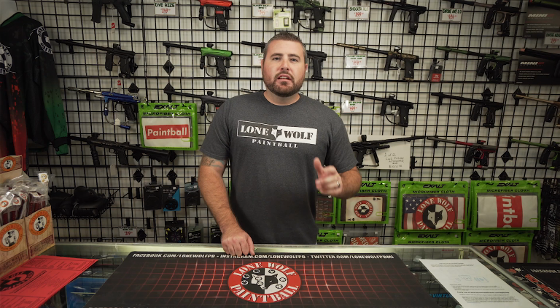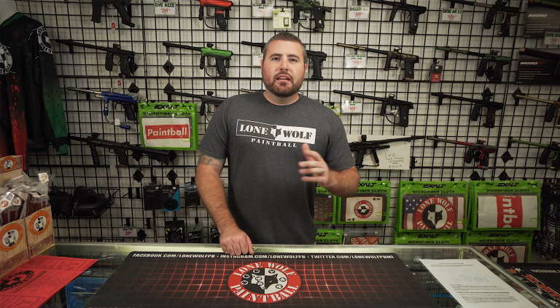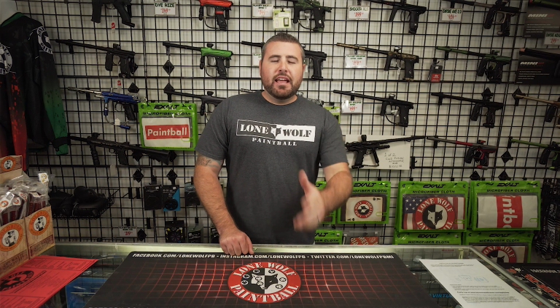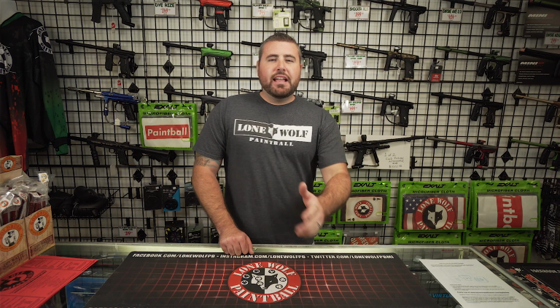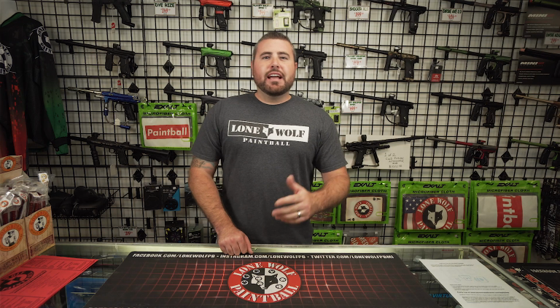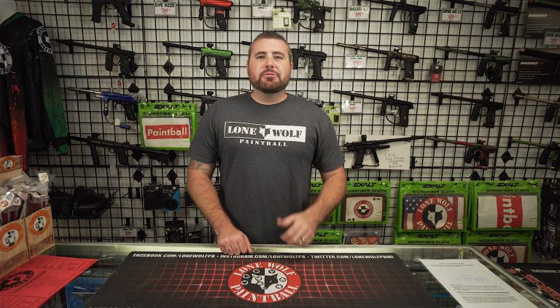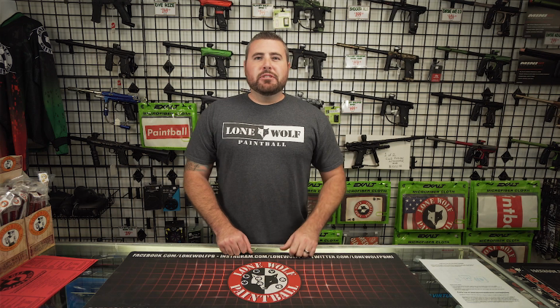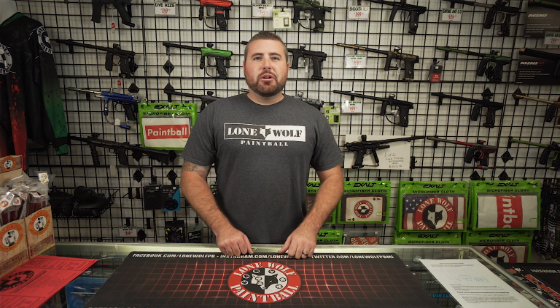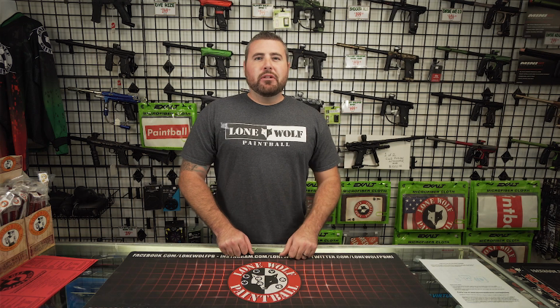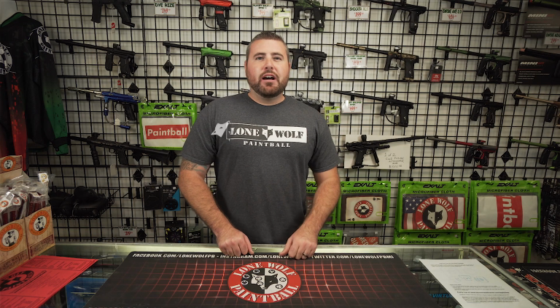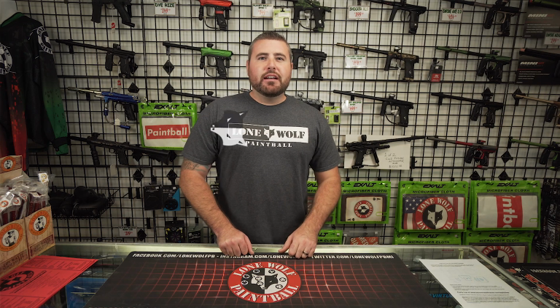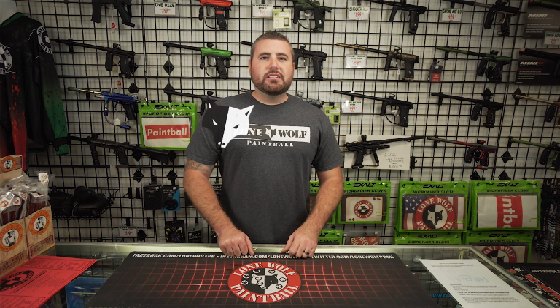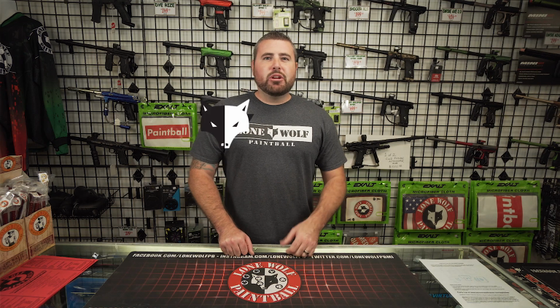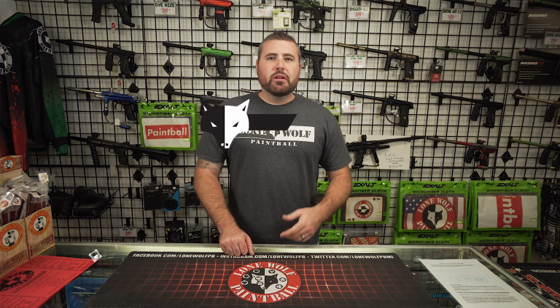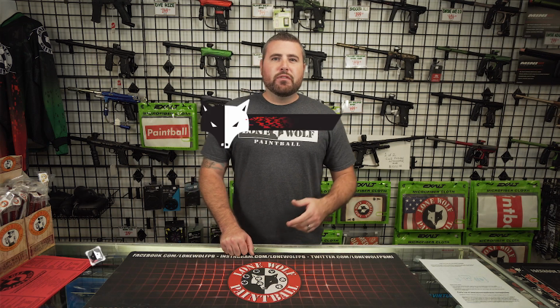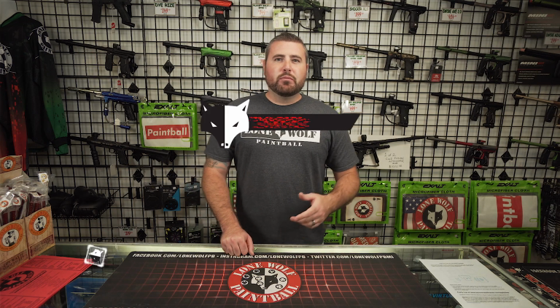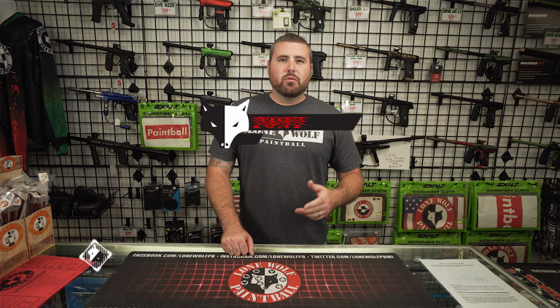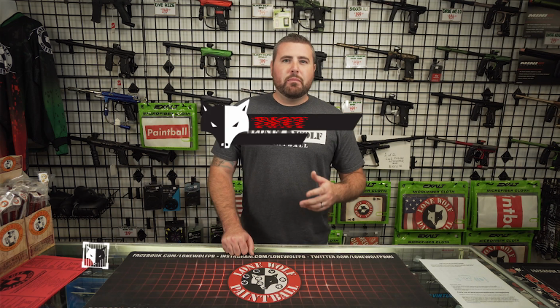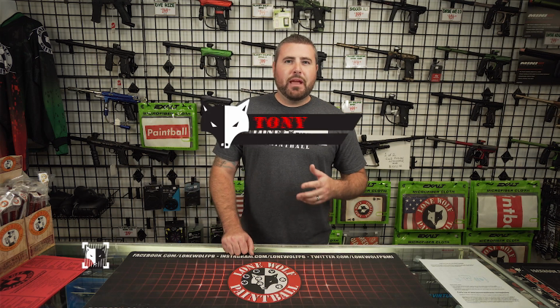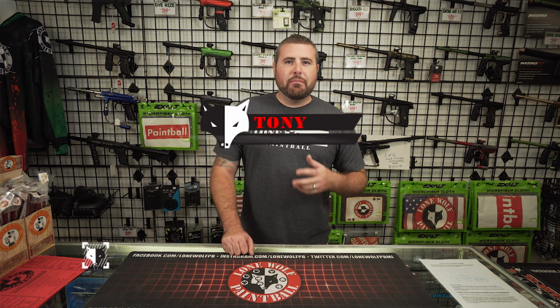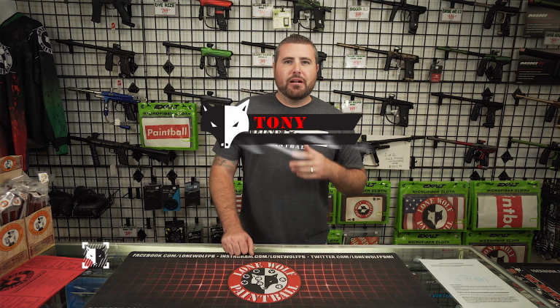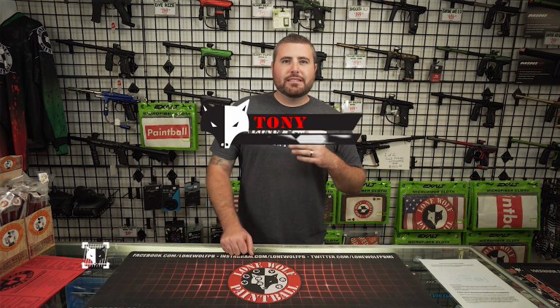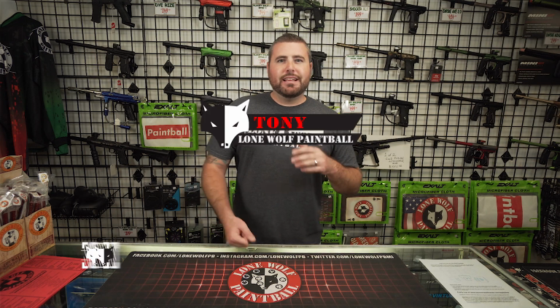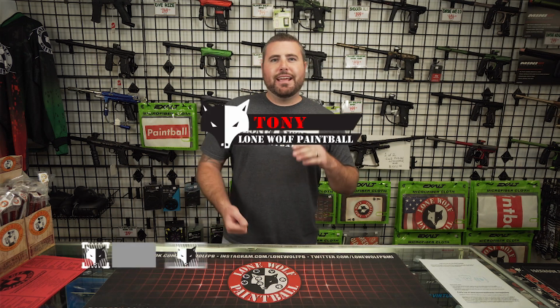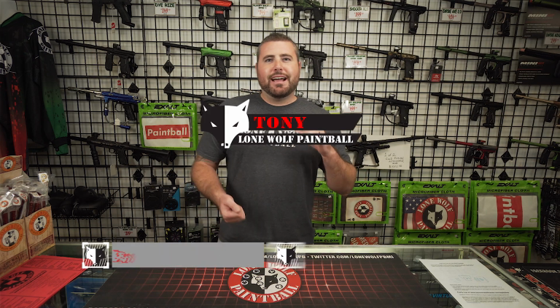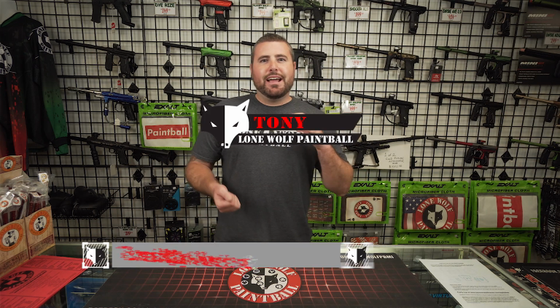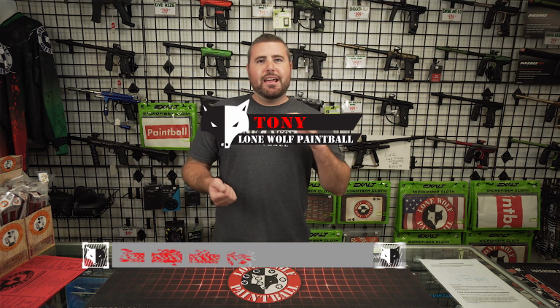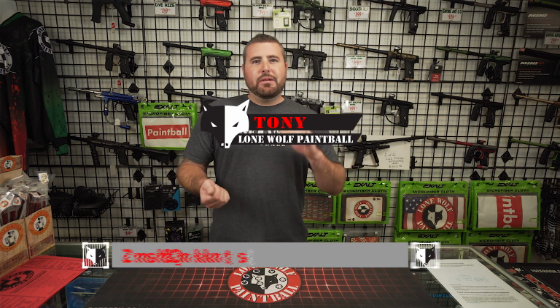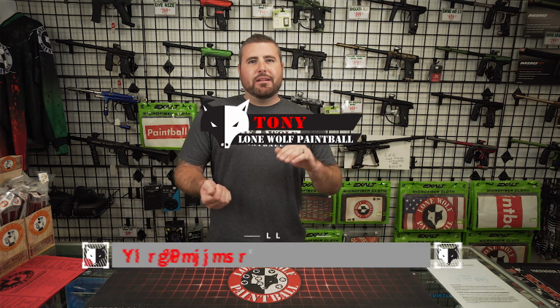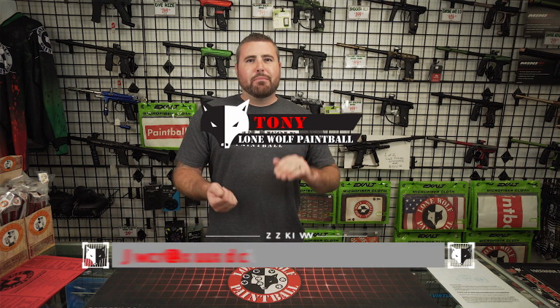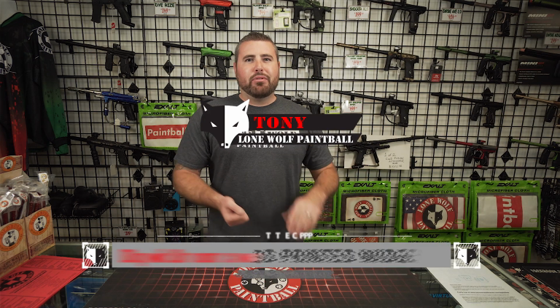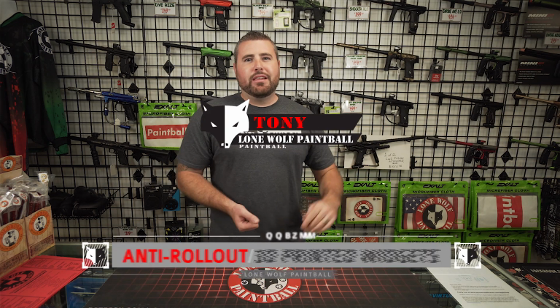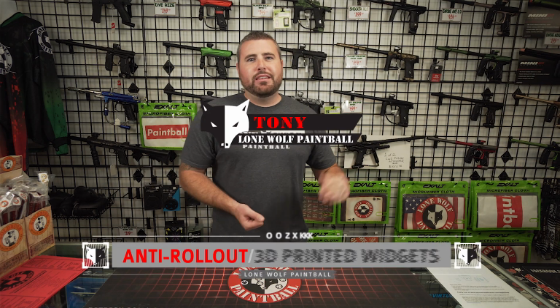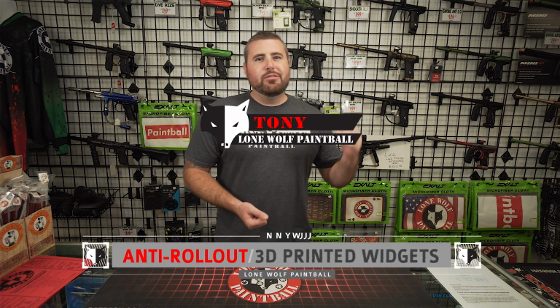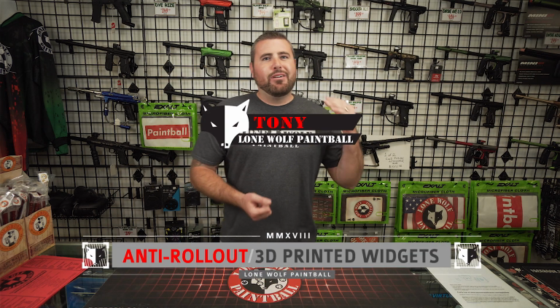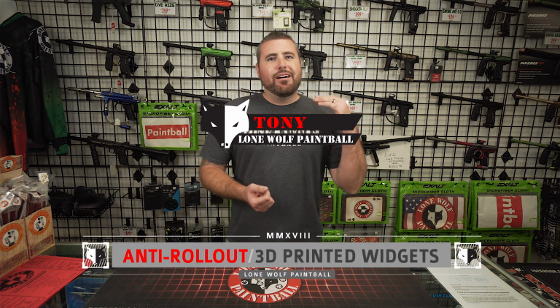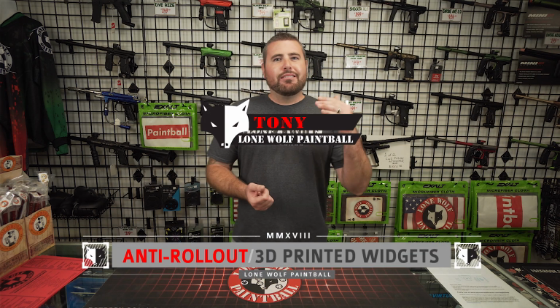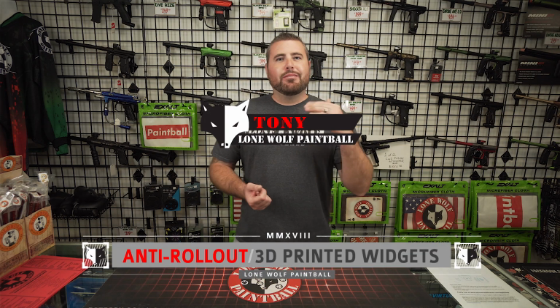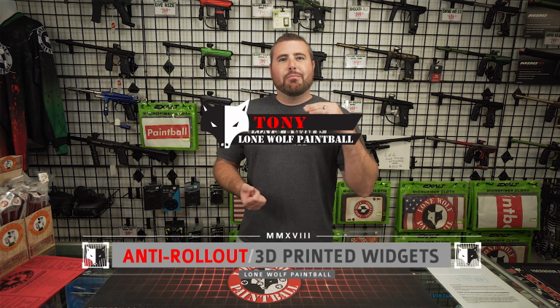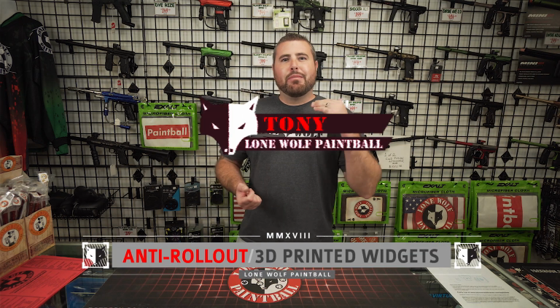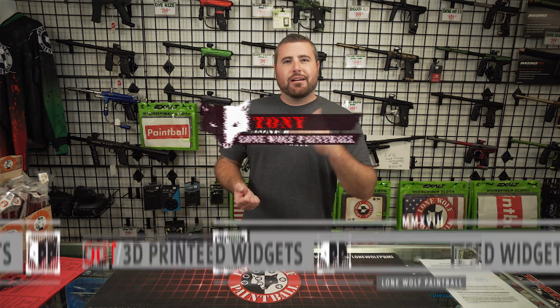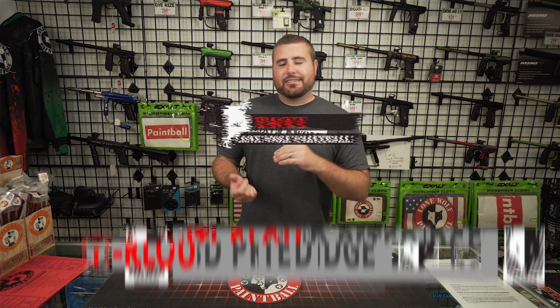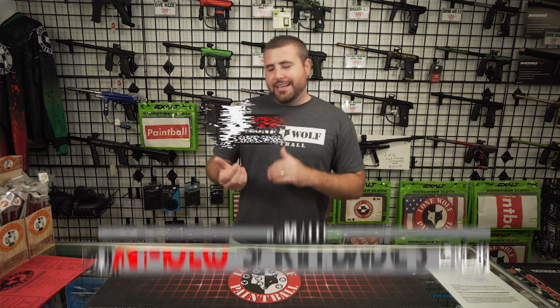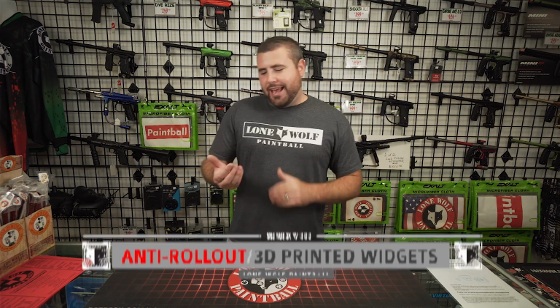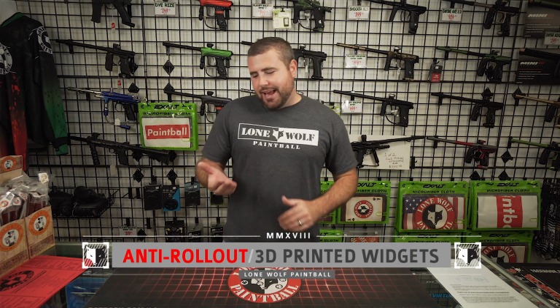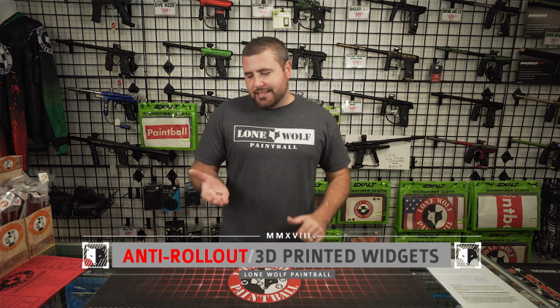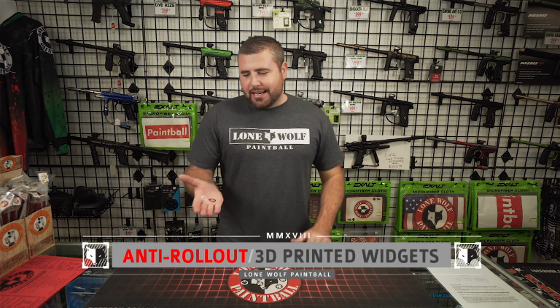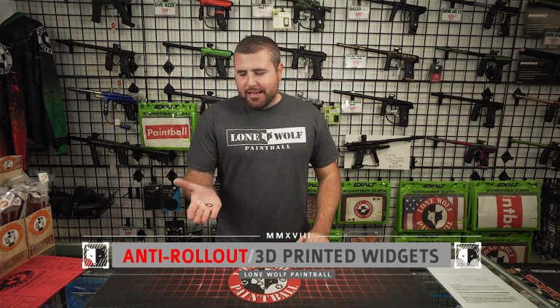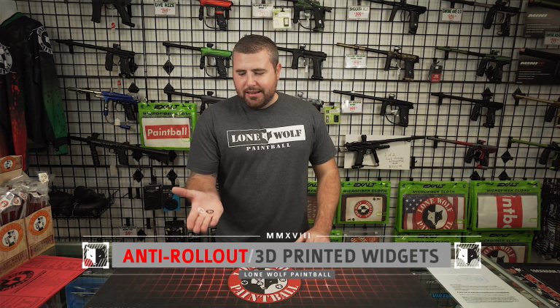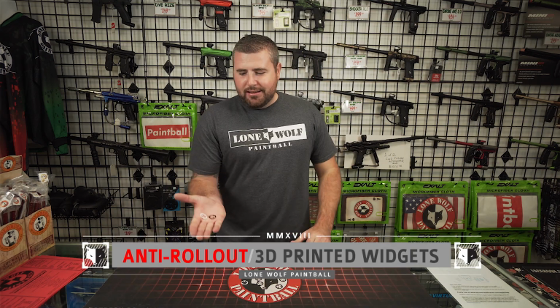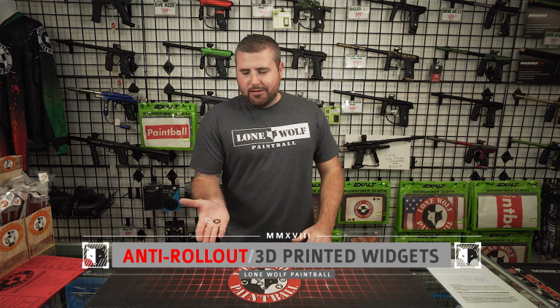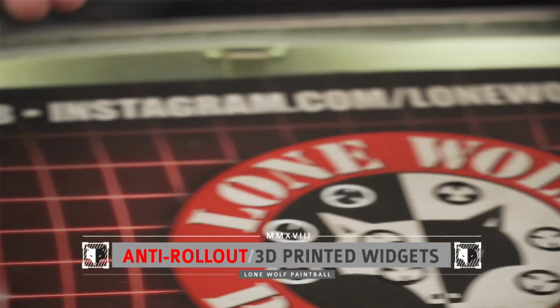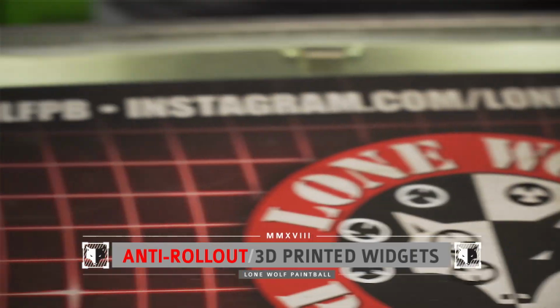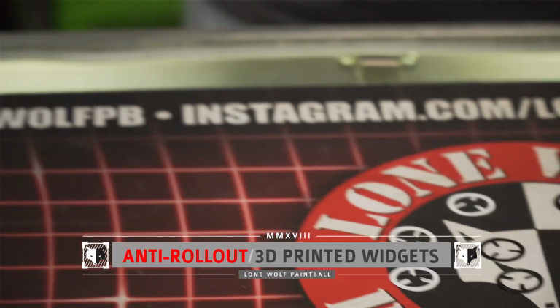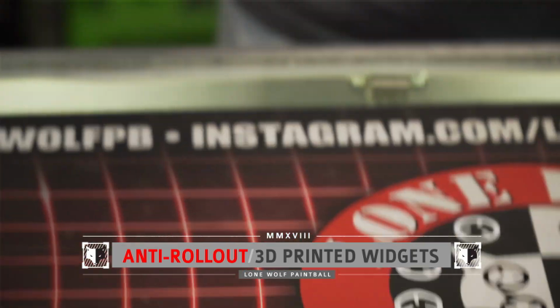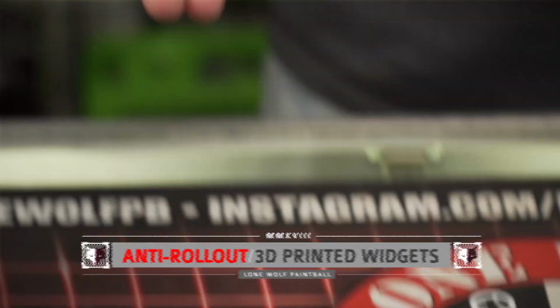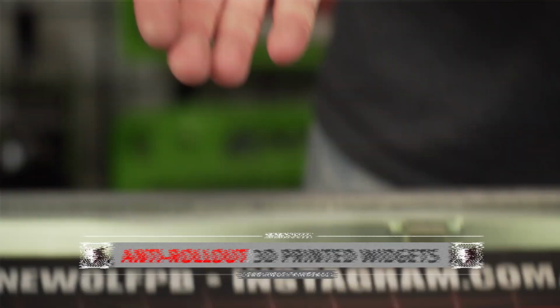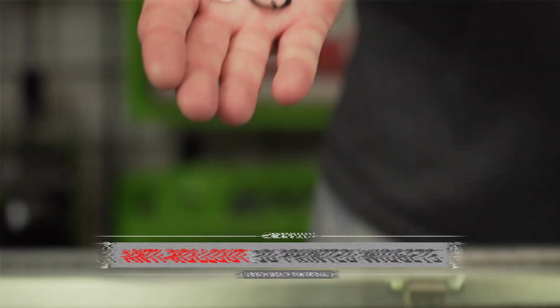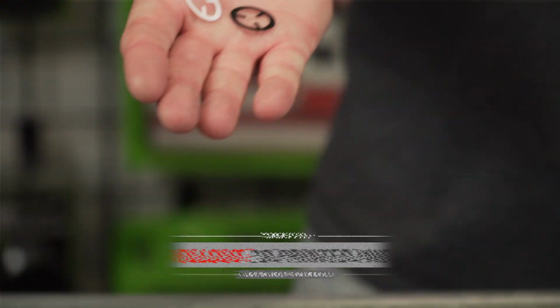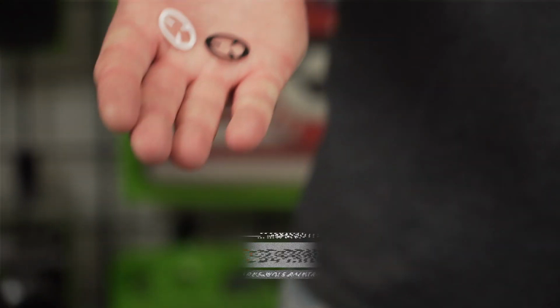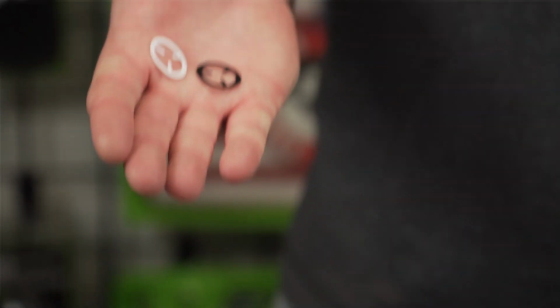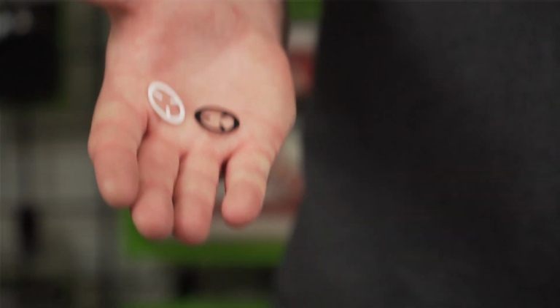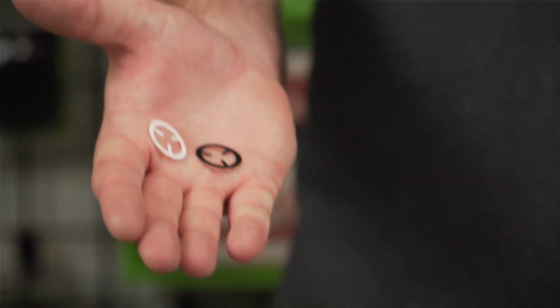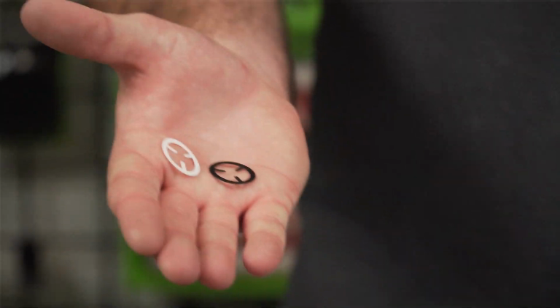Hey guys, what's going on? It's Tony from Lomo Paintball. Today I am here to bring you Uncle Mark's Anti-Rollout Widgets.